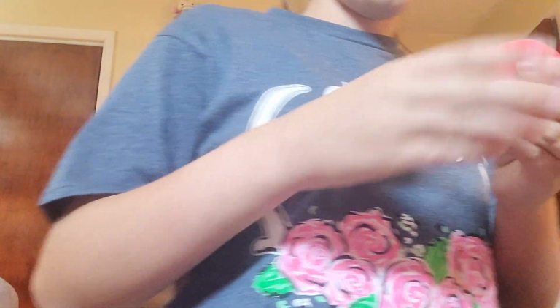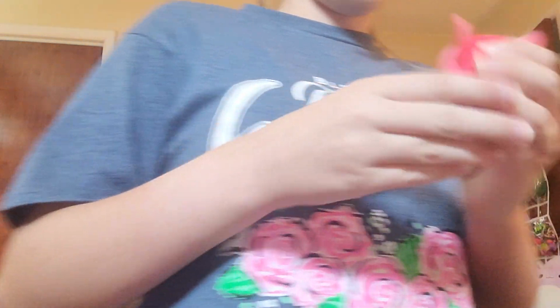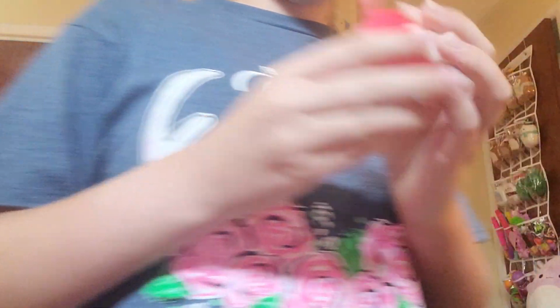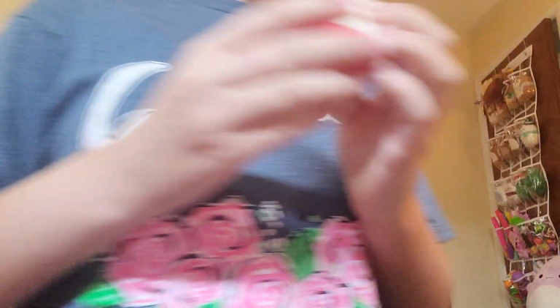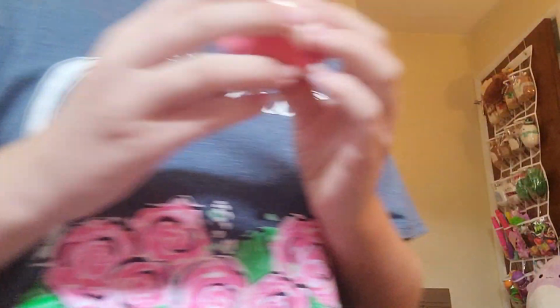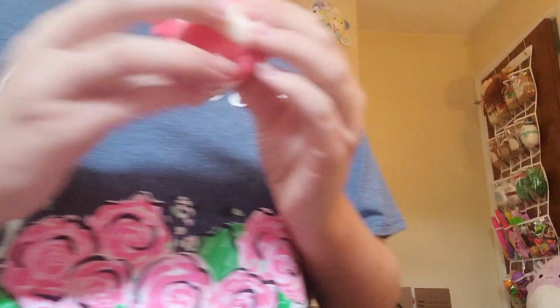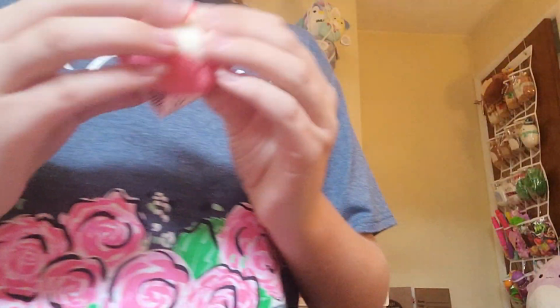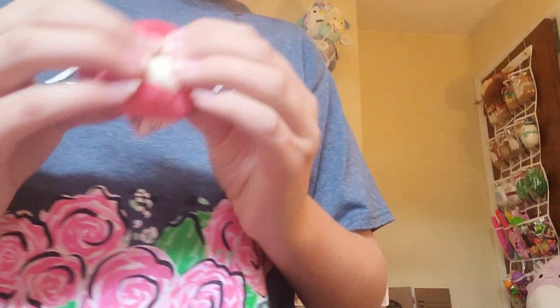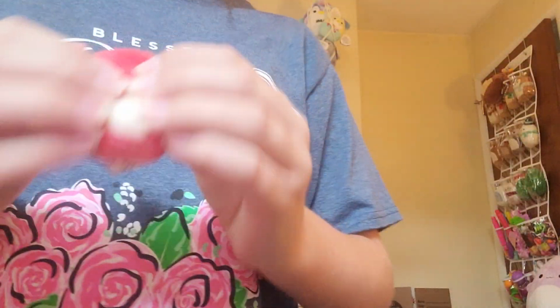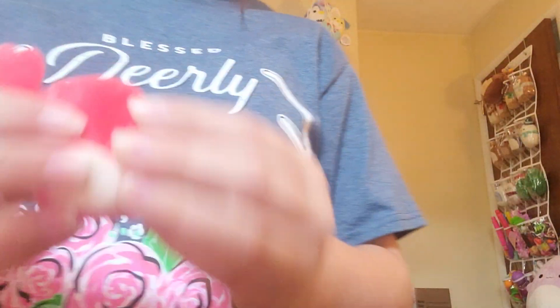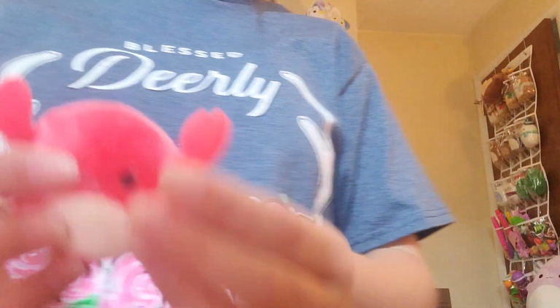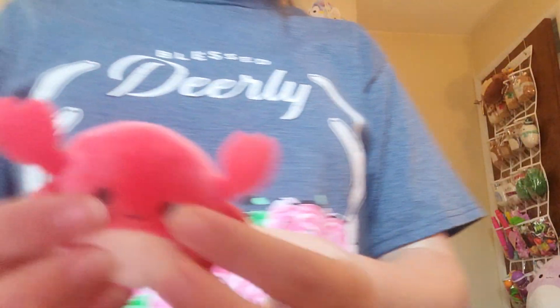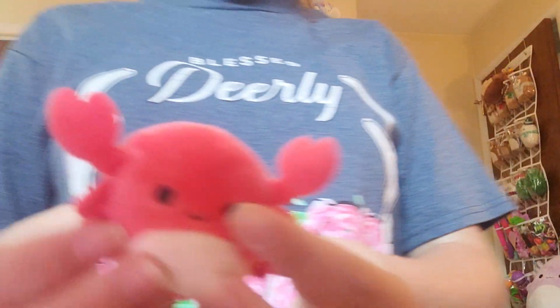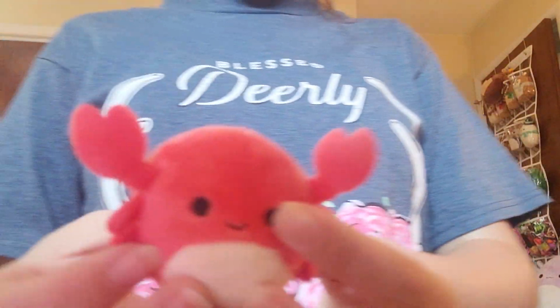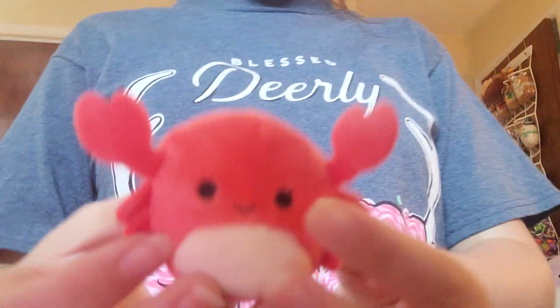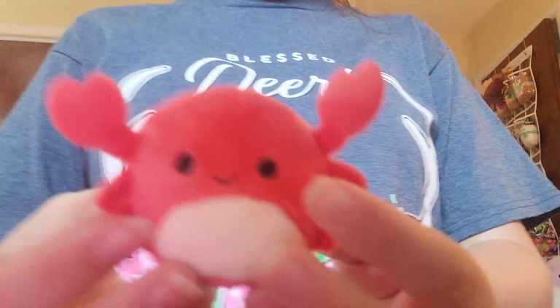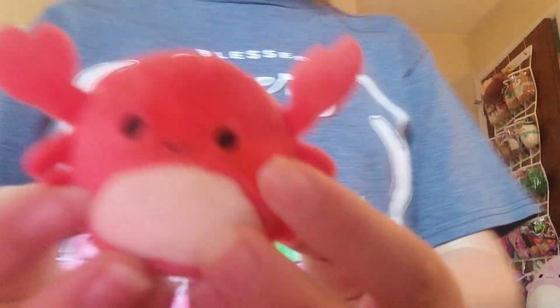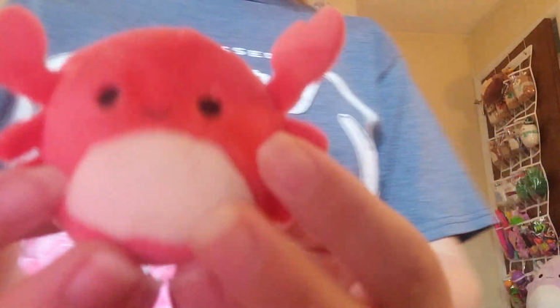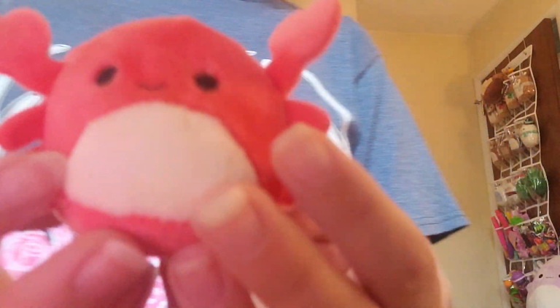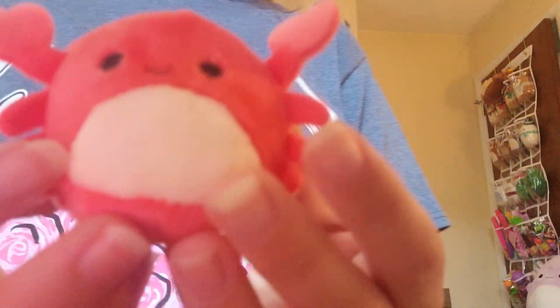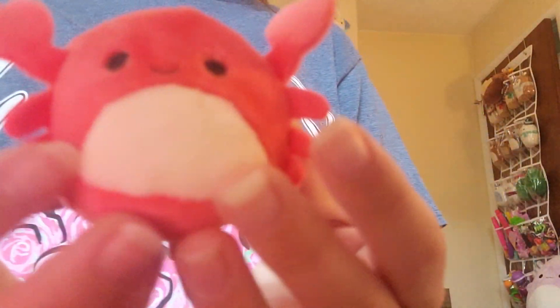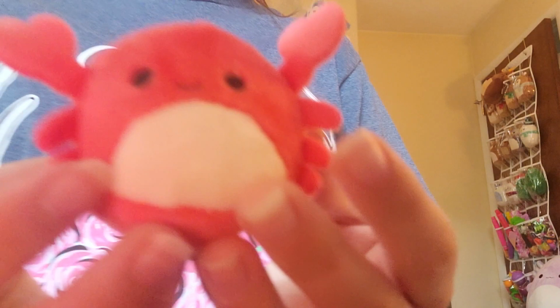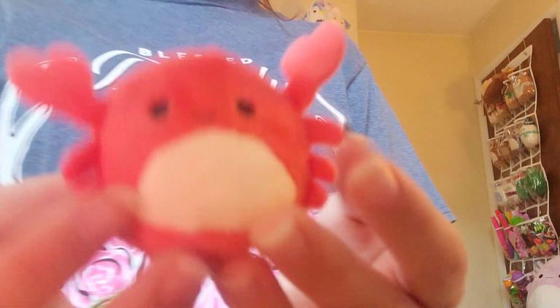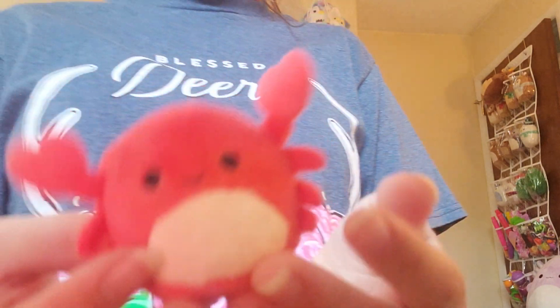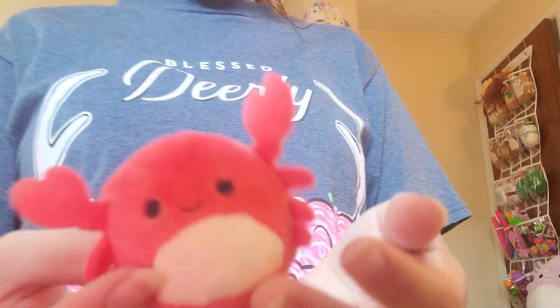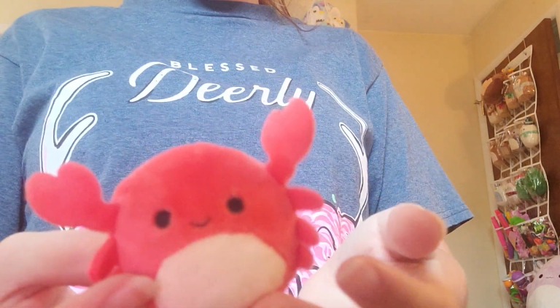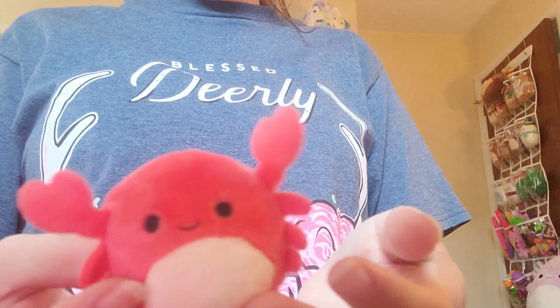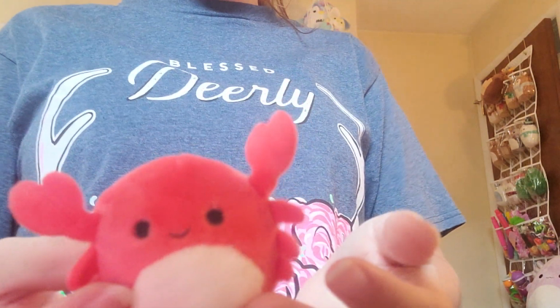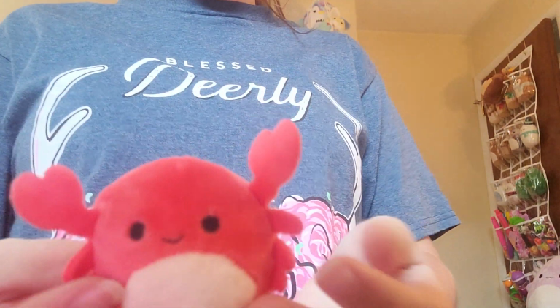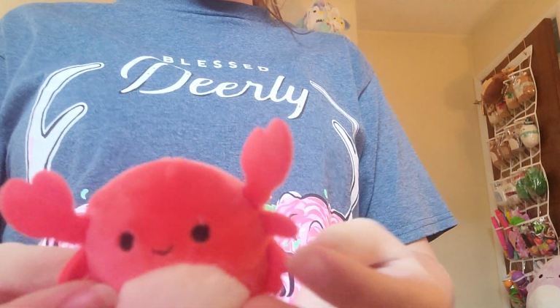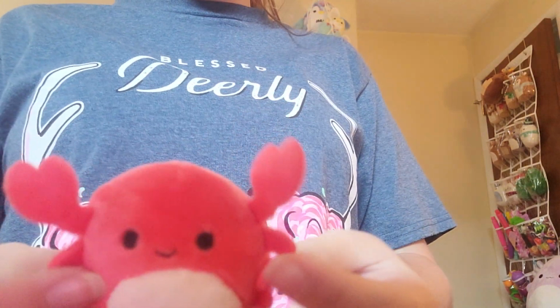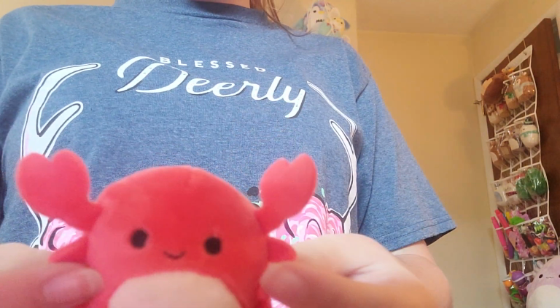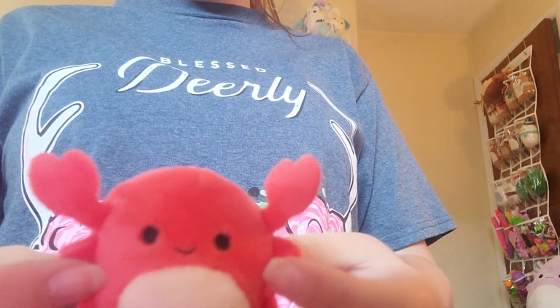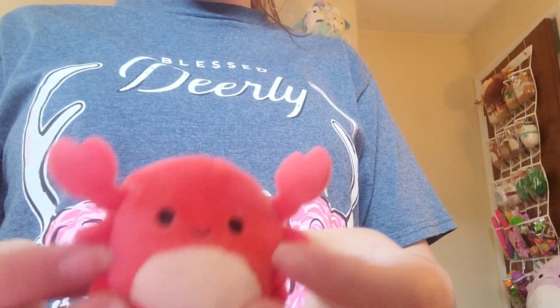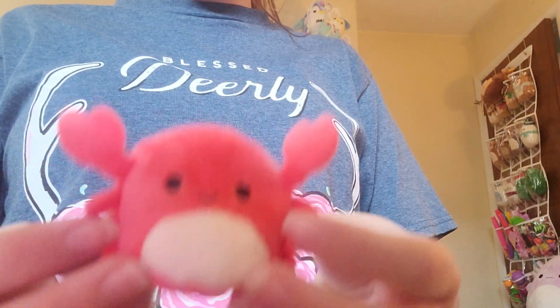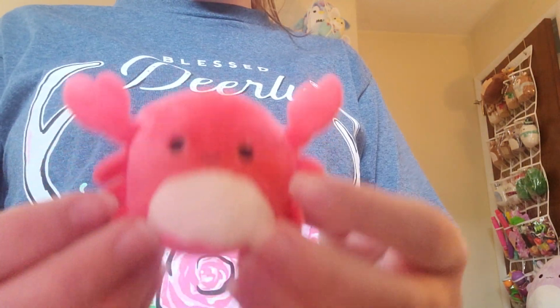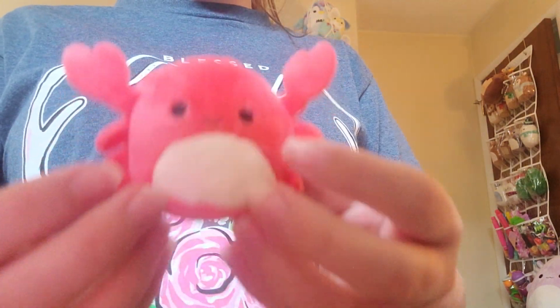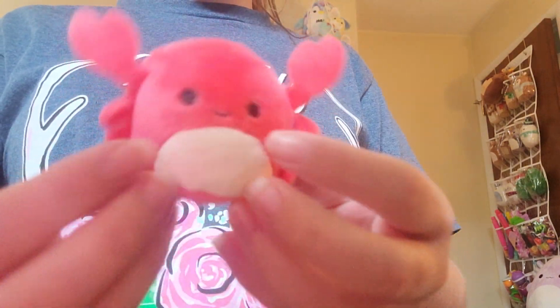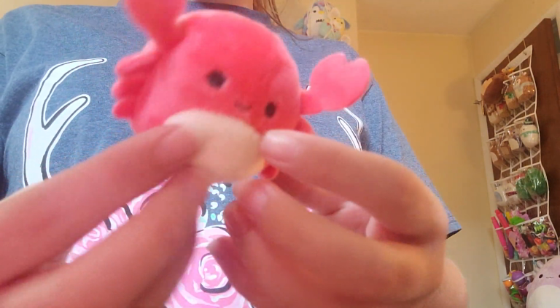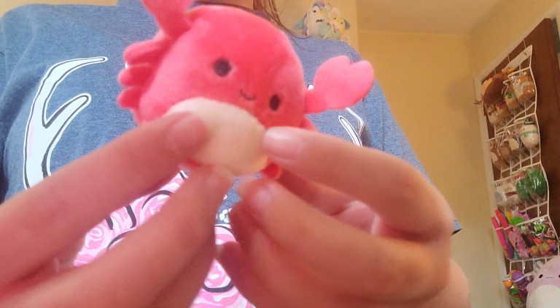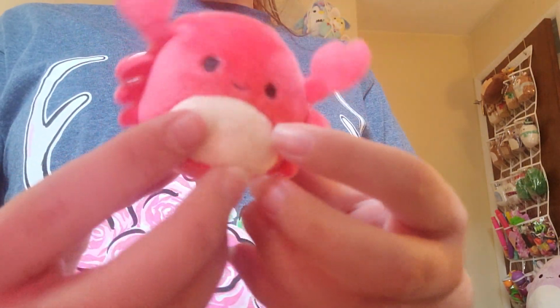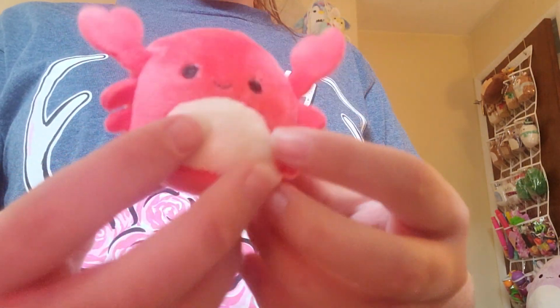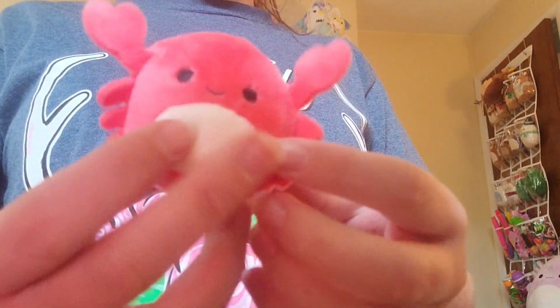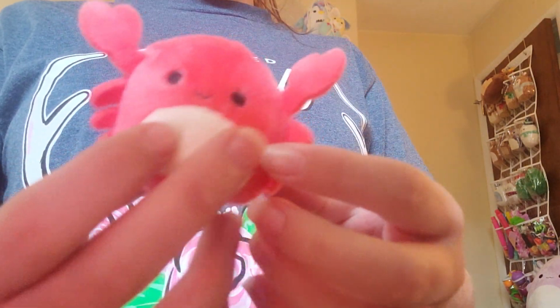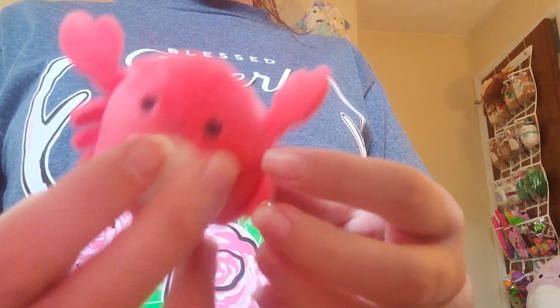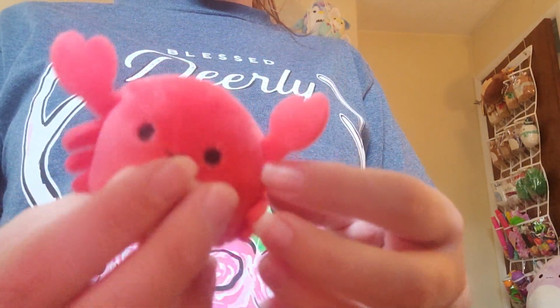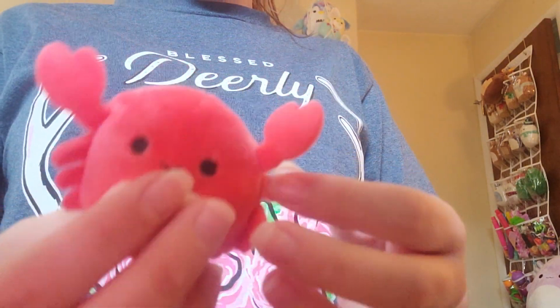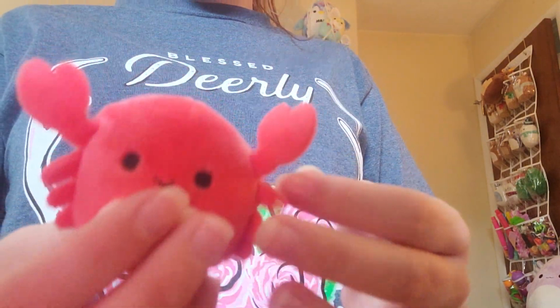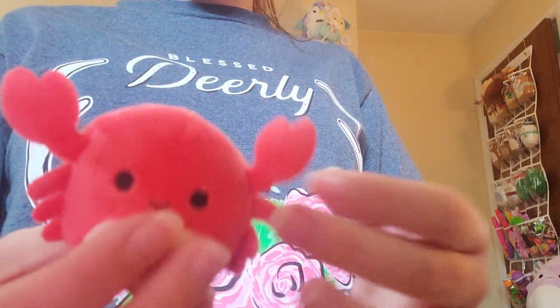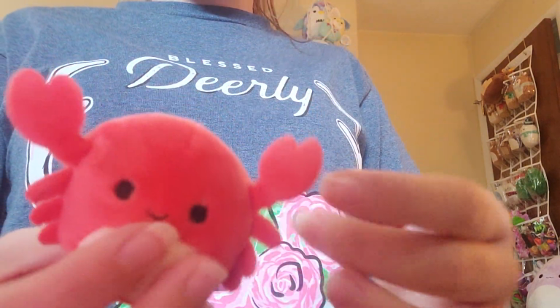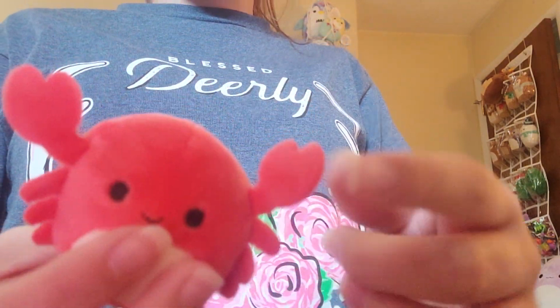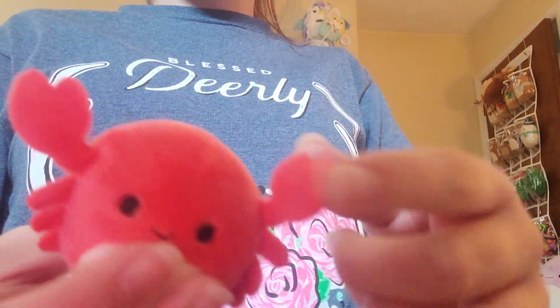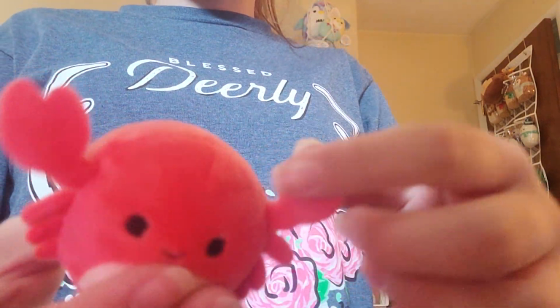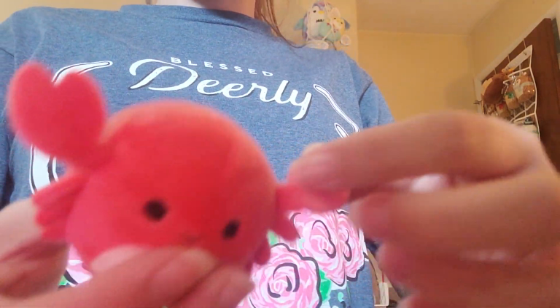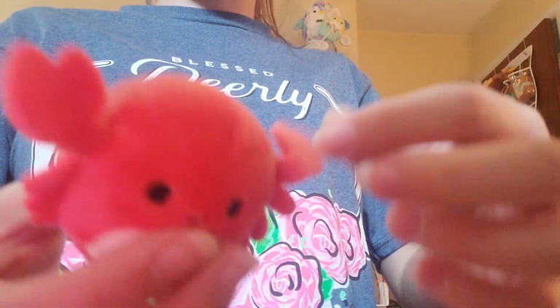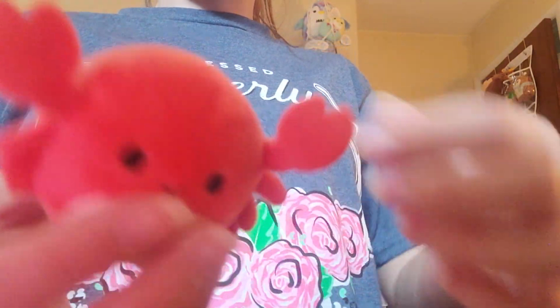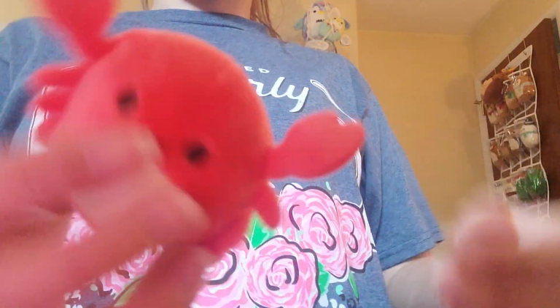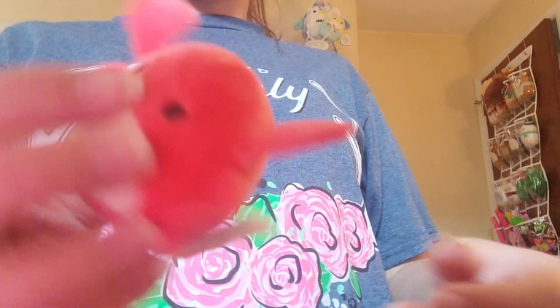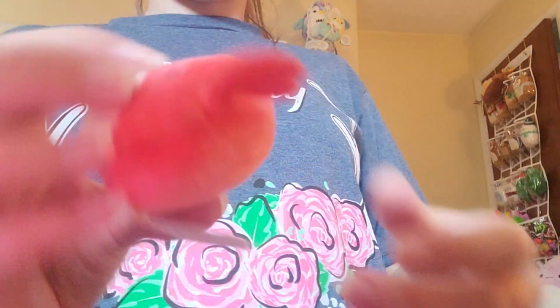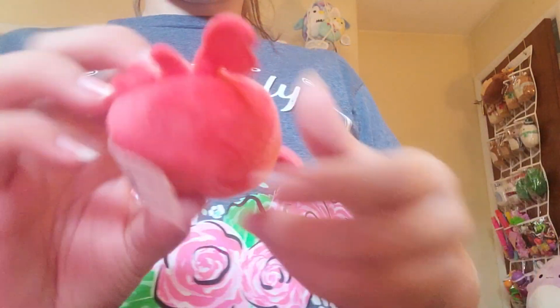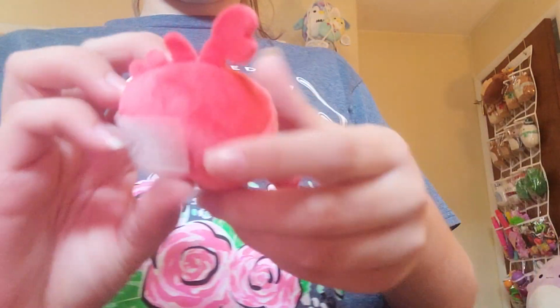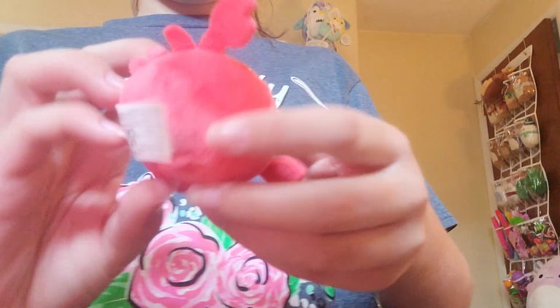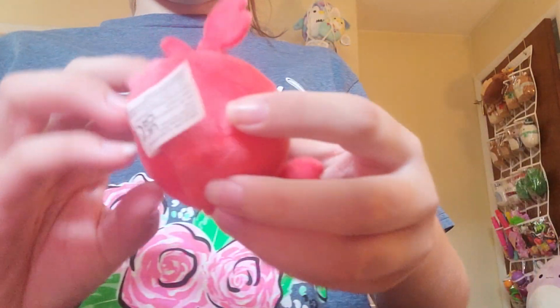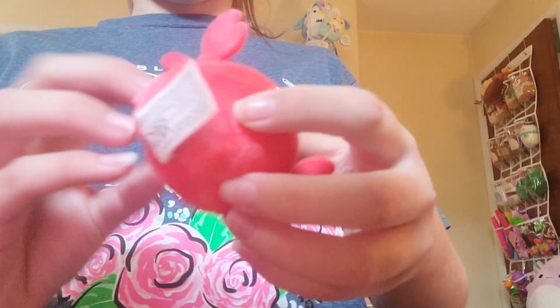We have Carlos, the little red crab. His claws look huge.